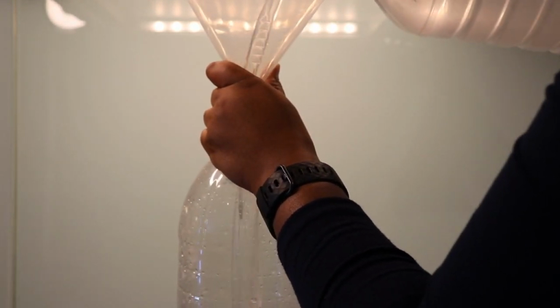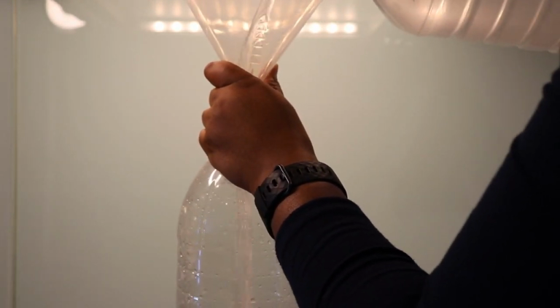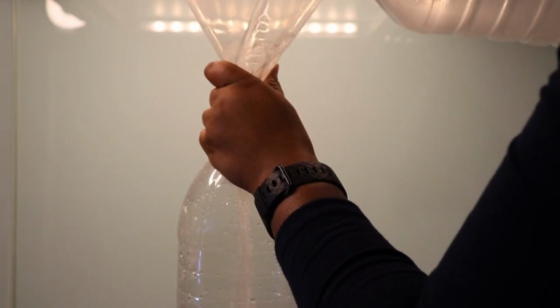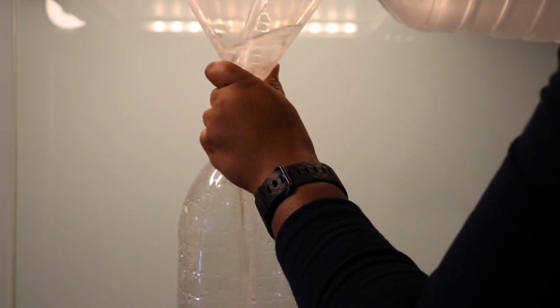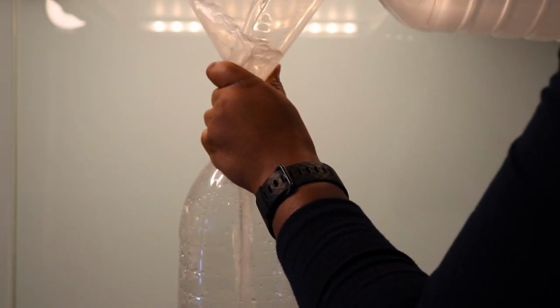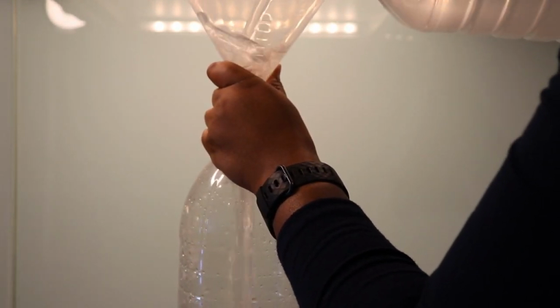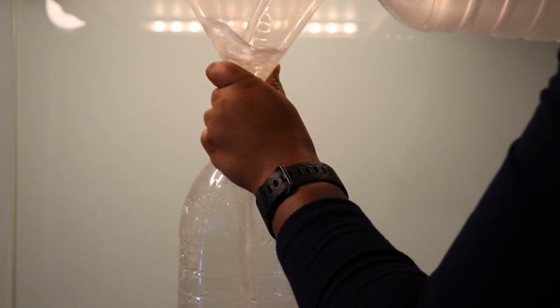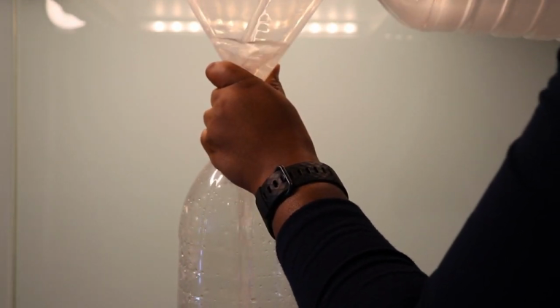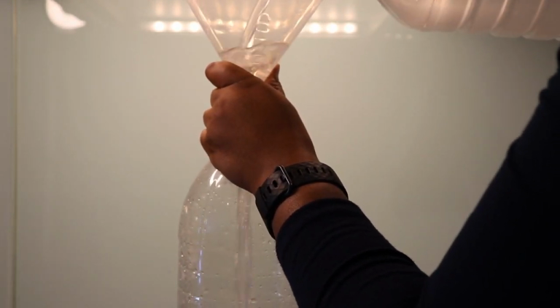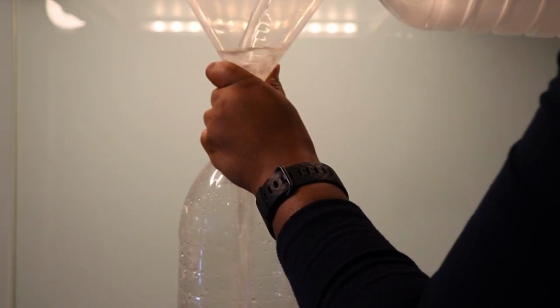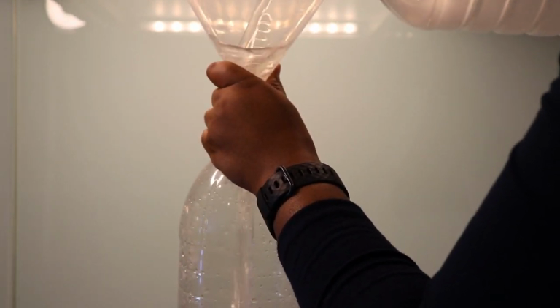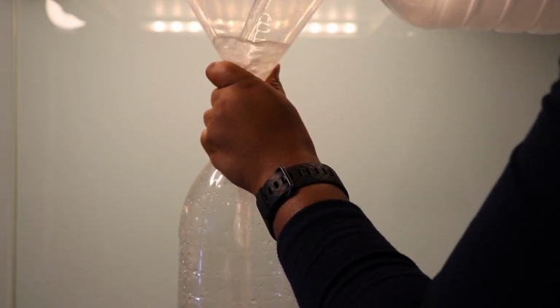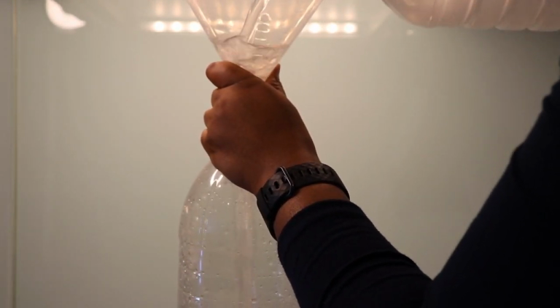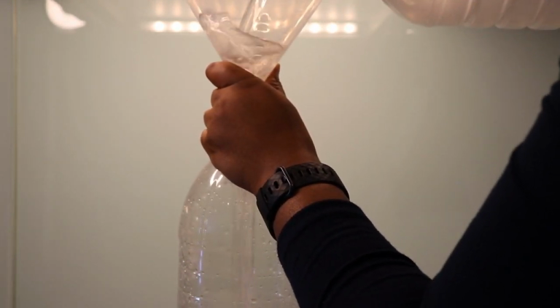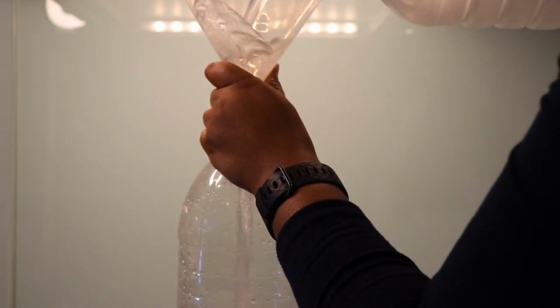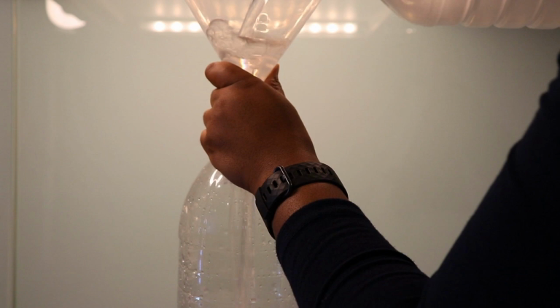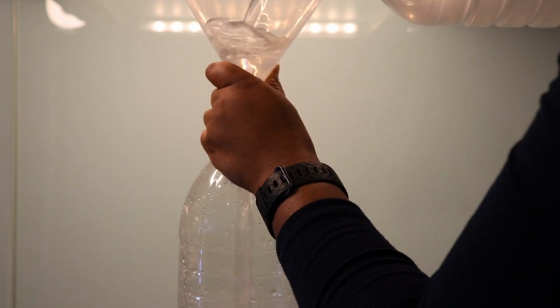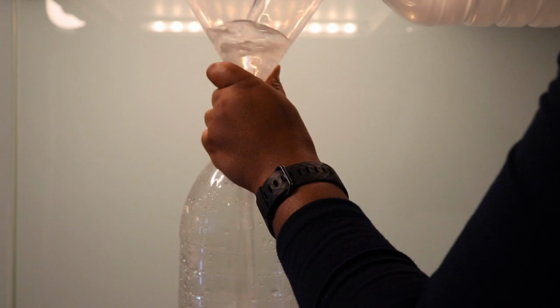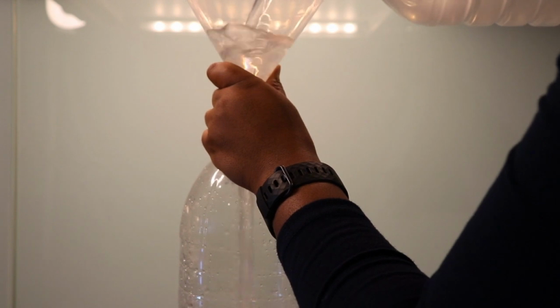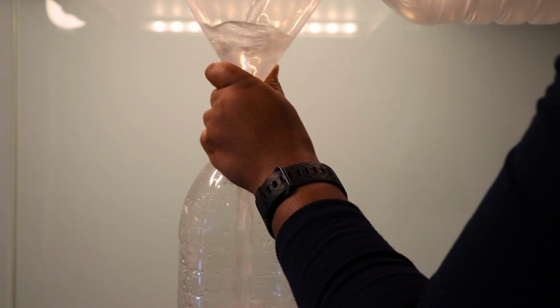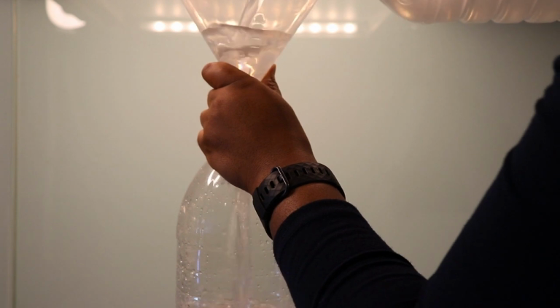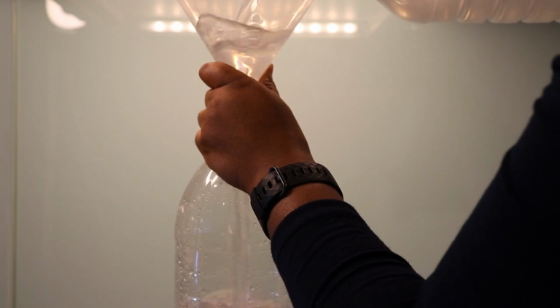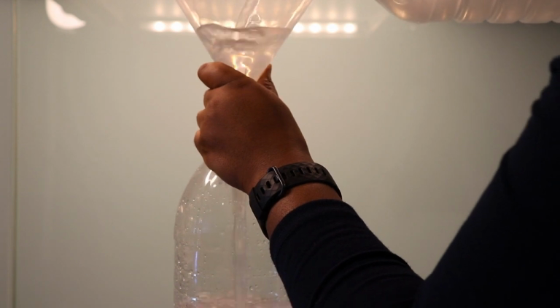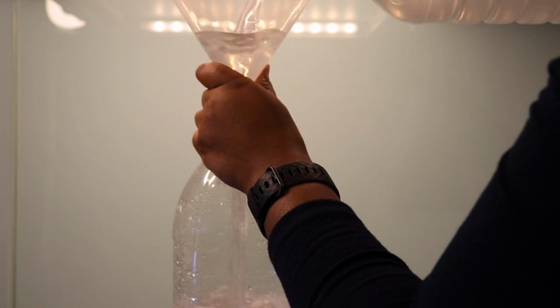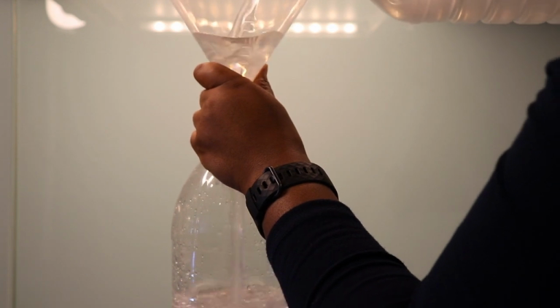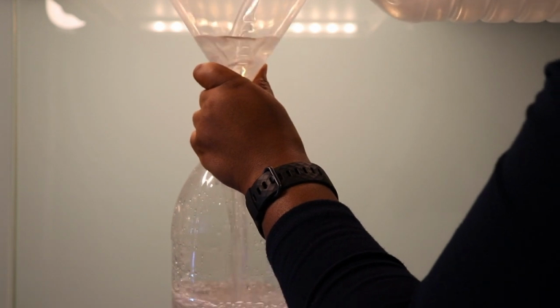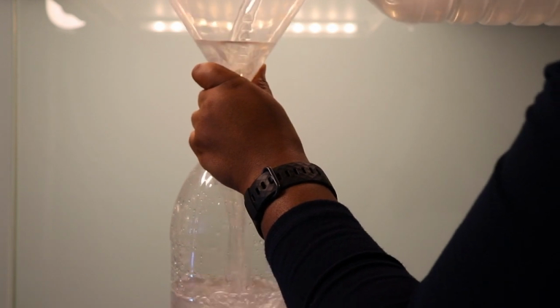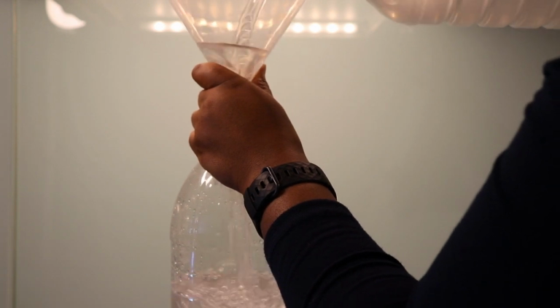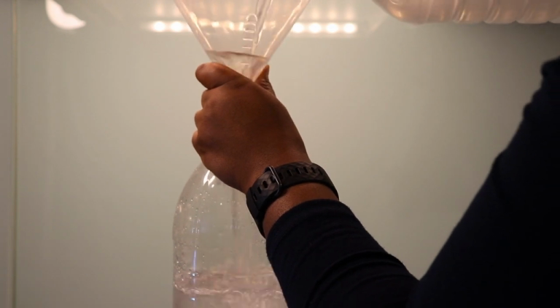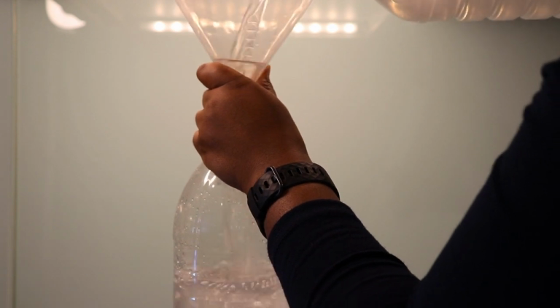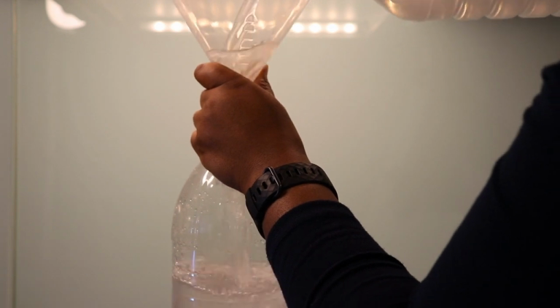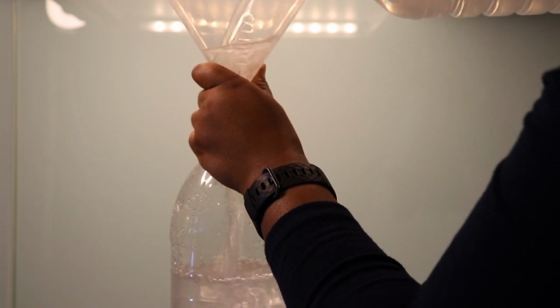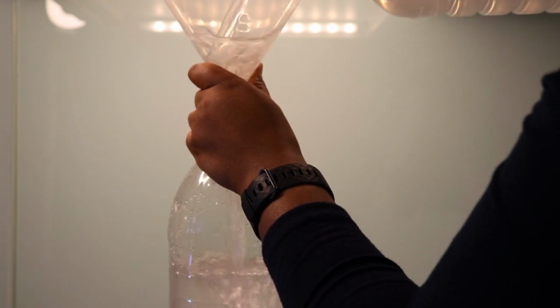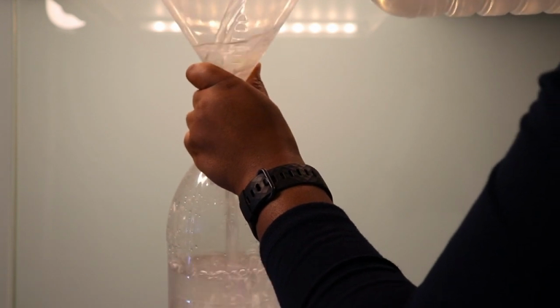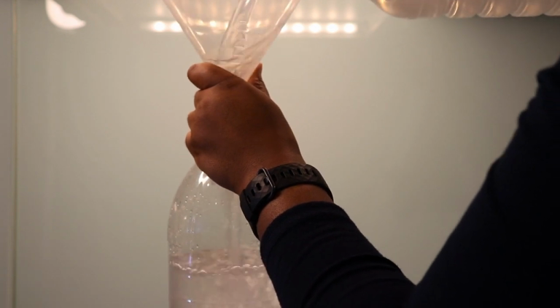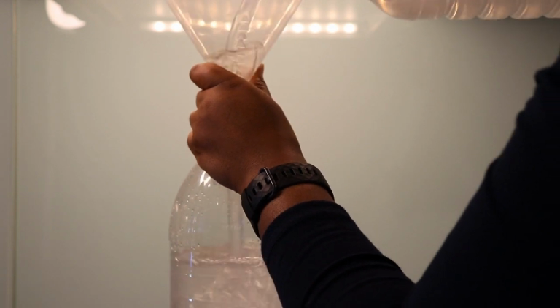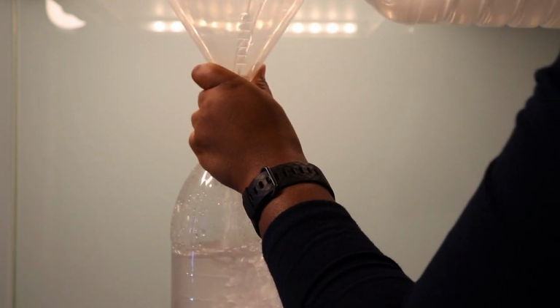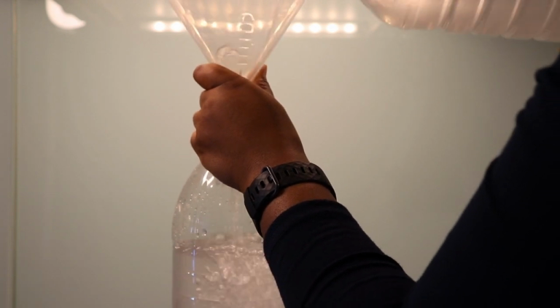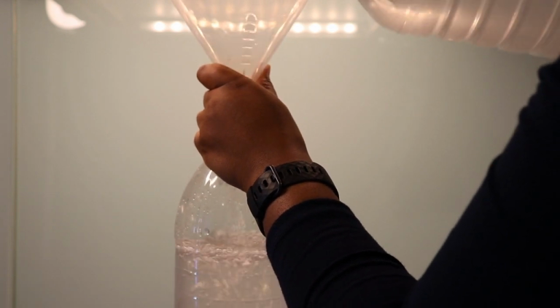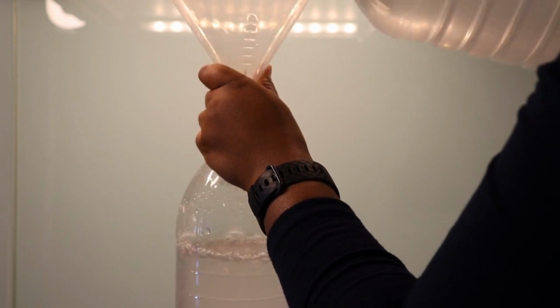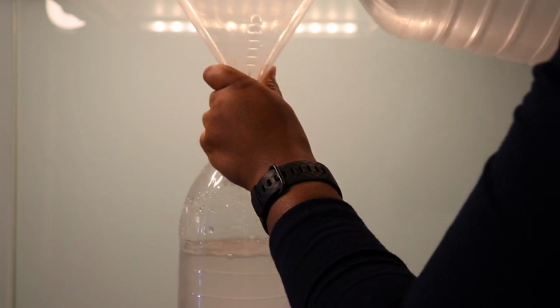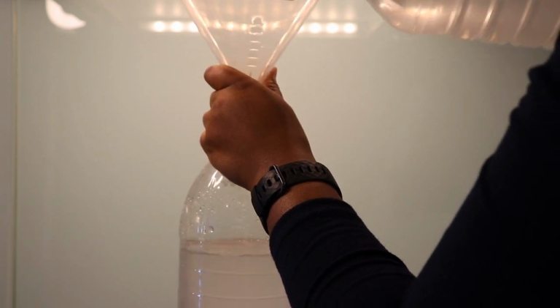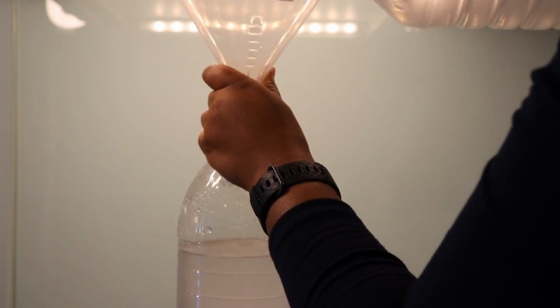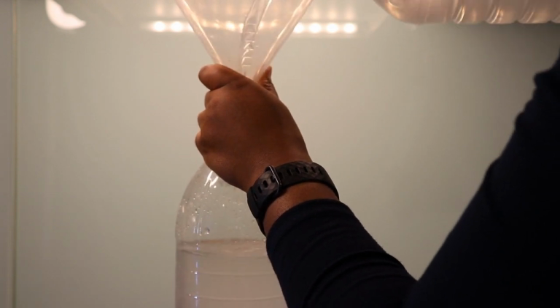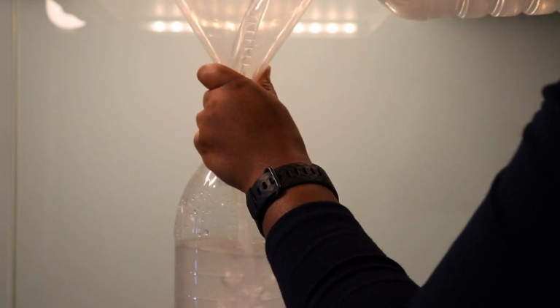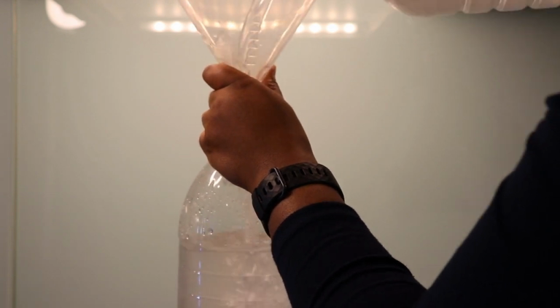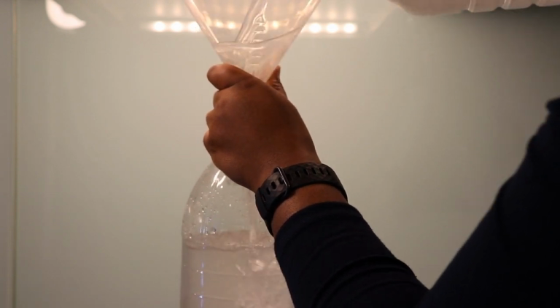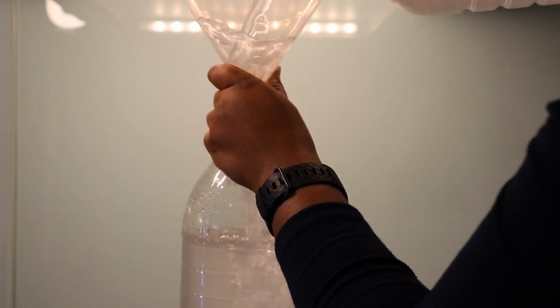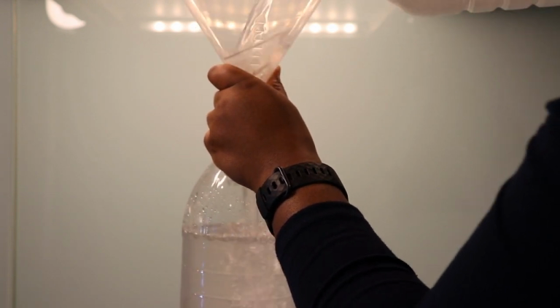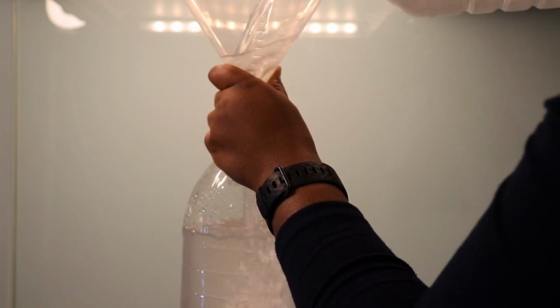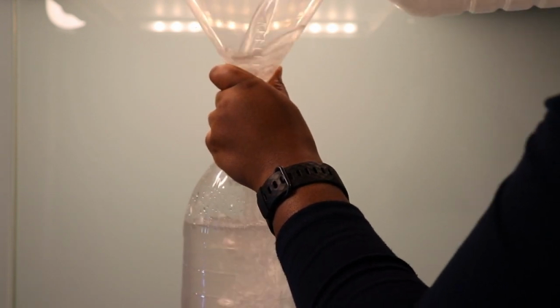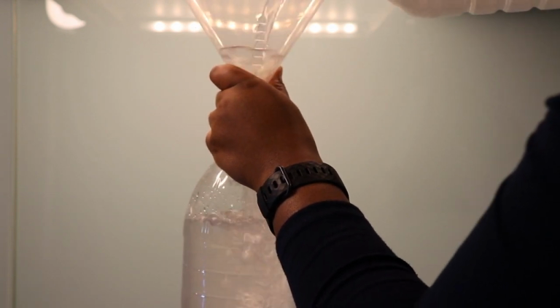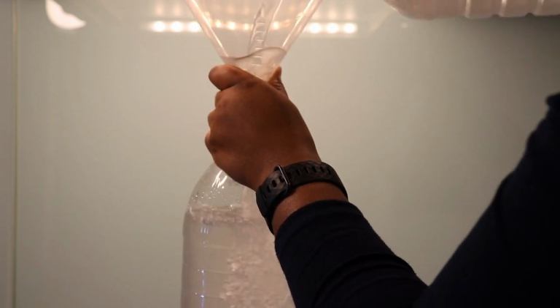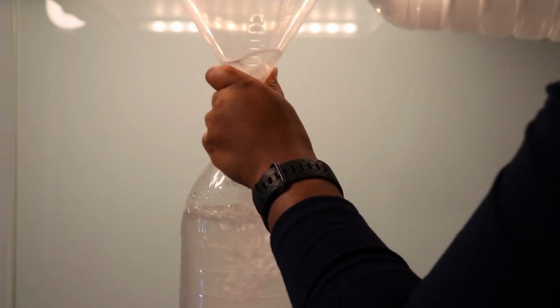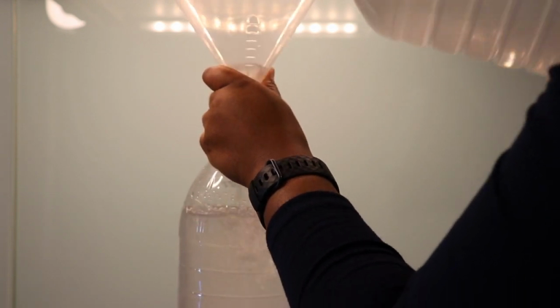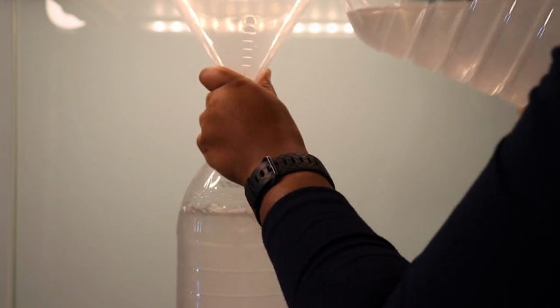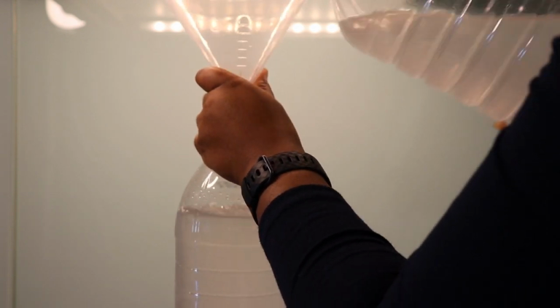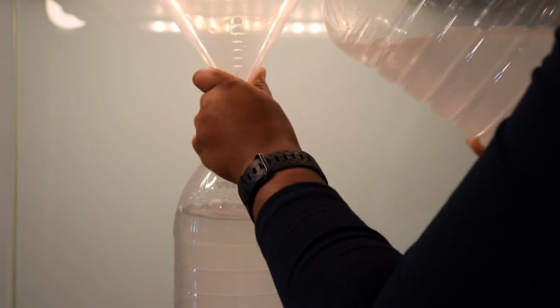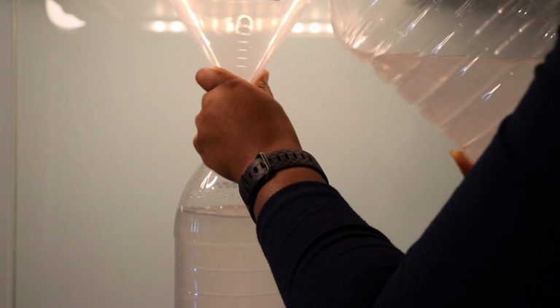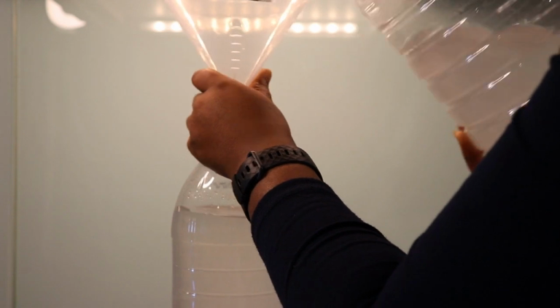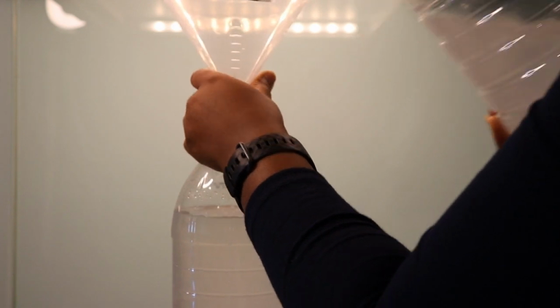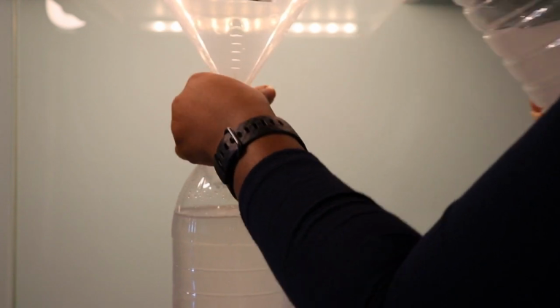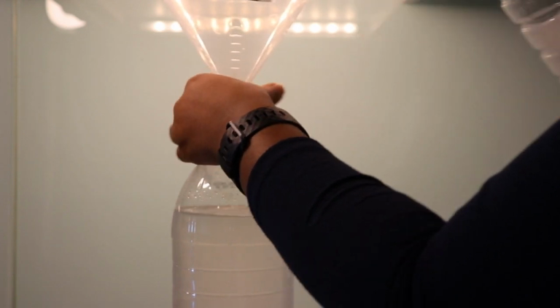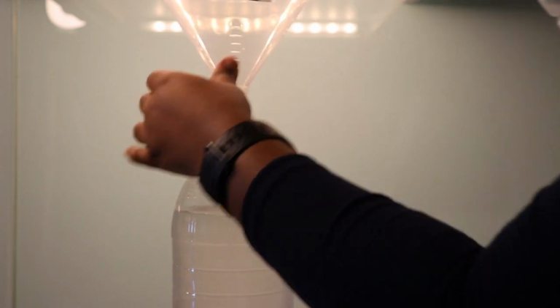That way, you won't make a mess. I'm also using this funnel to prevent any kind of spillage. Seal up the bottle.